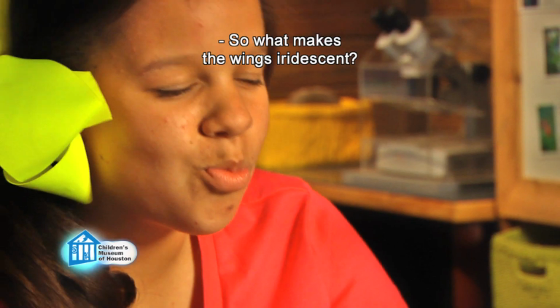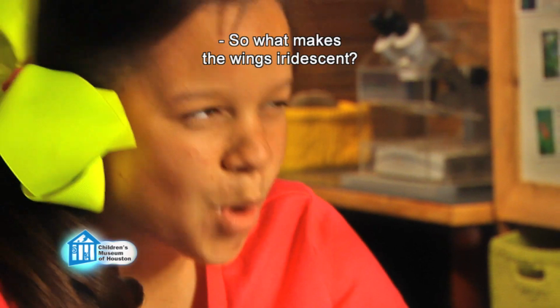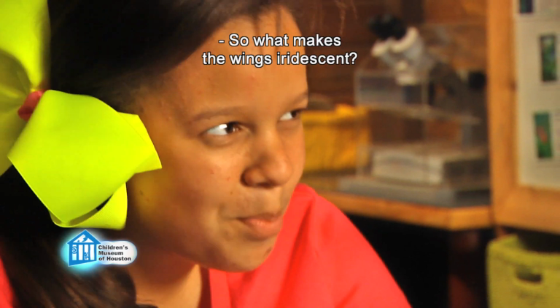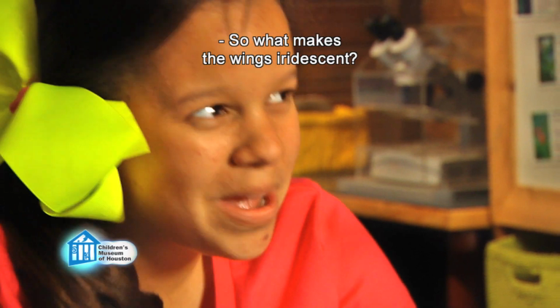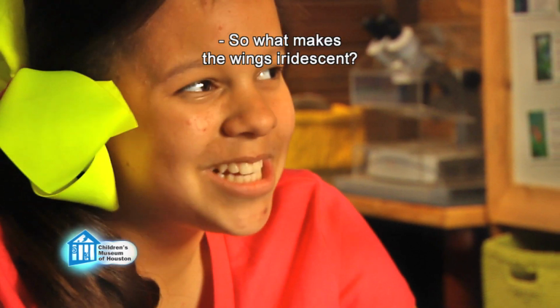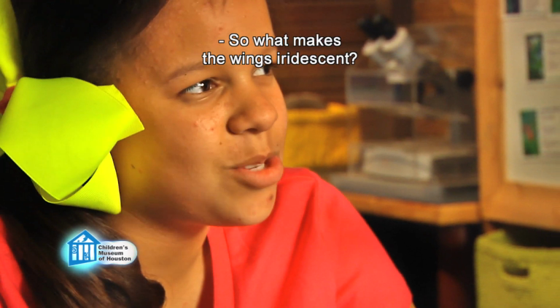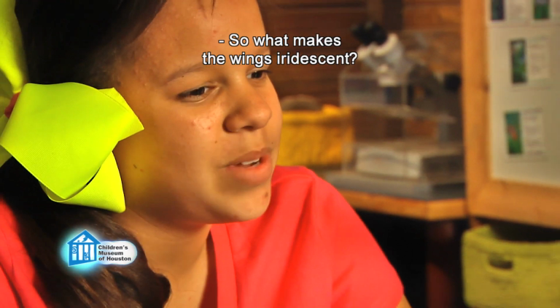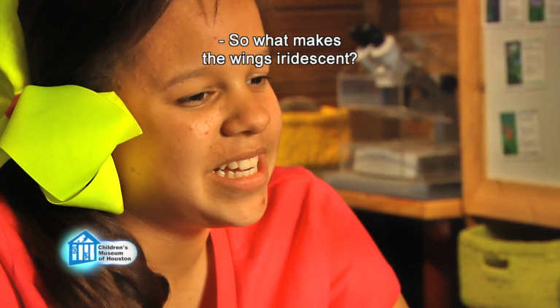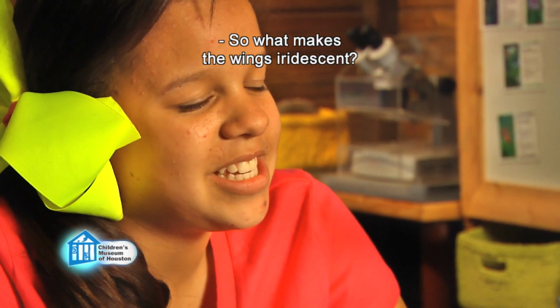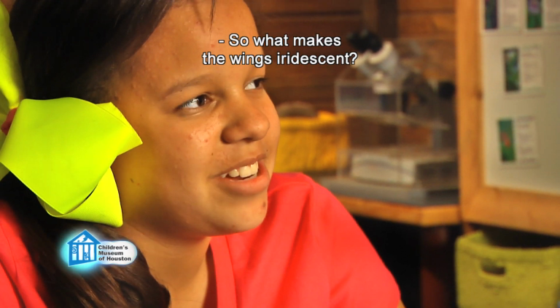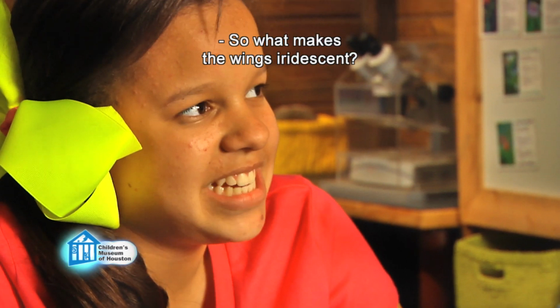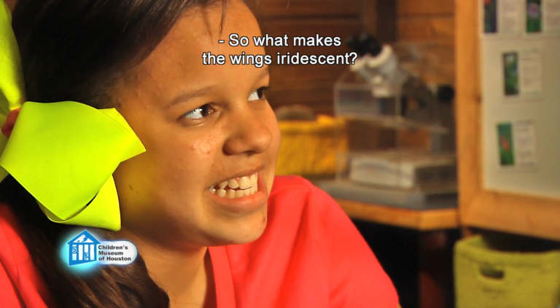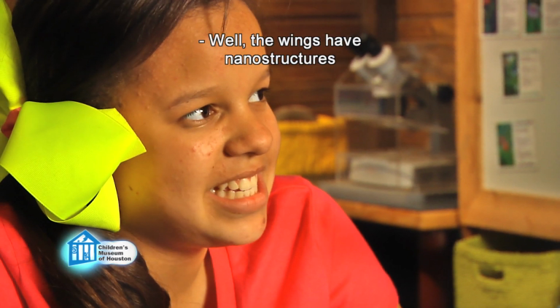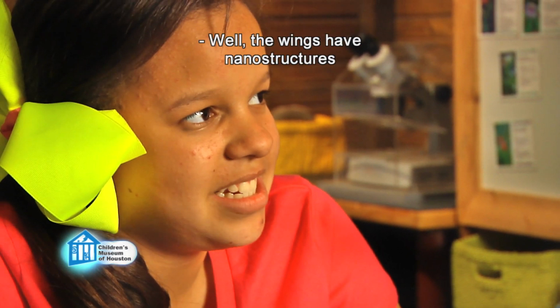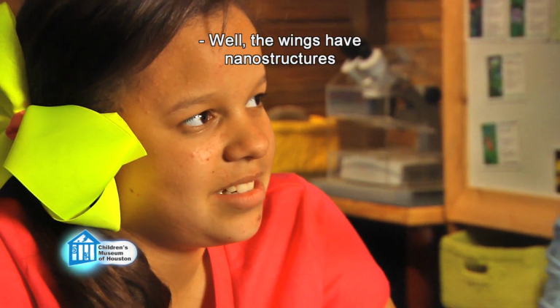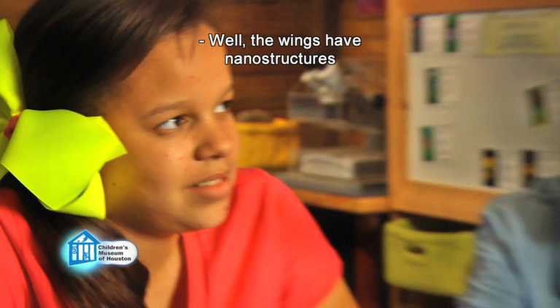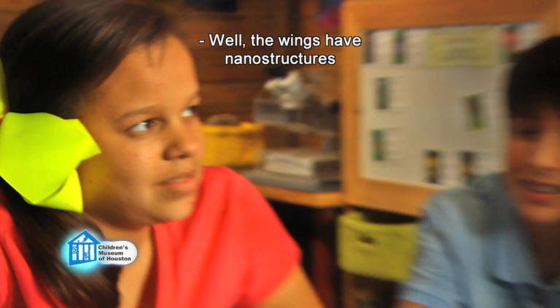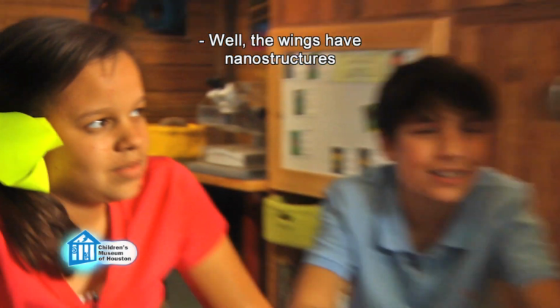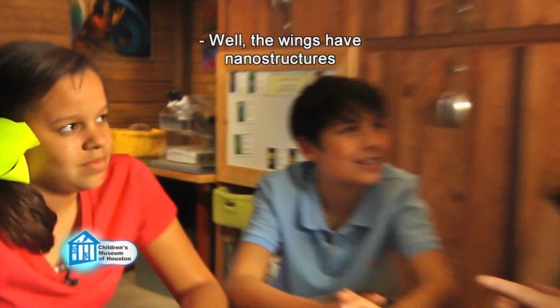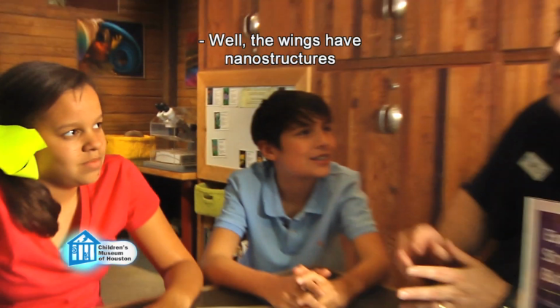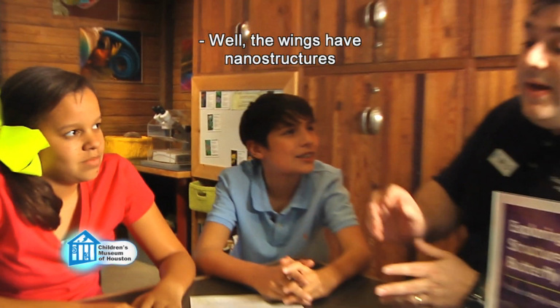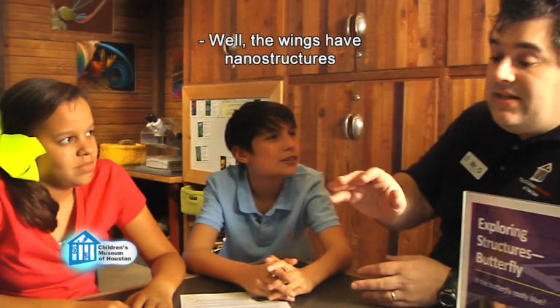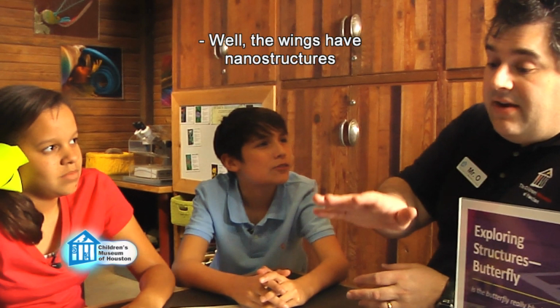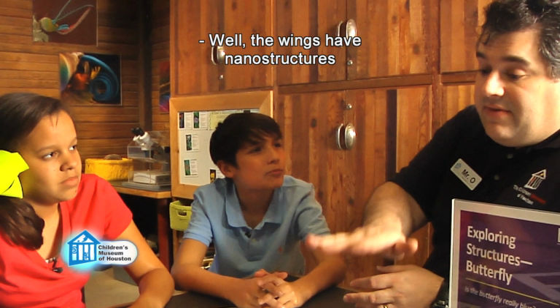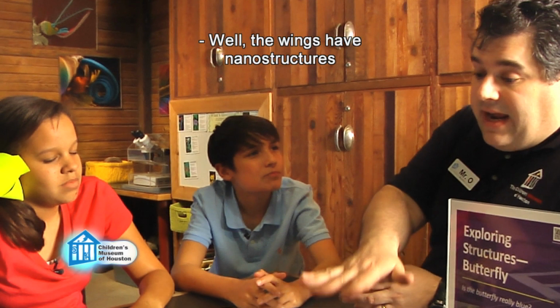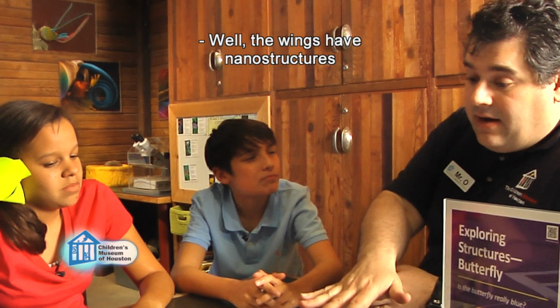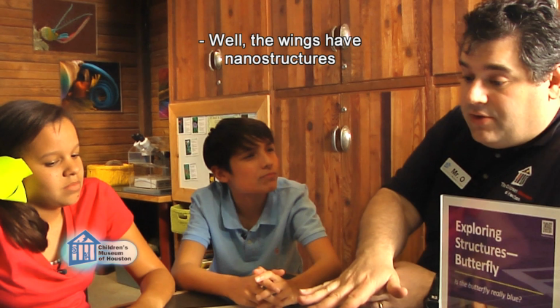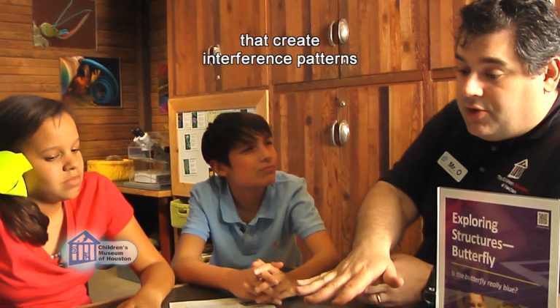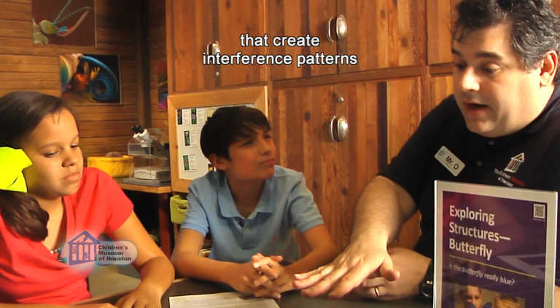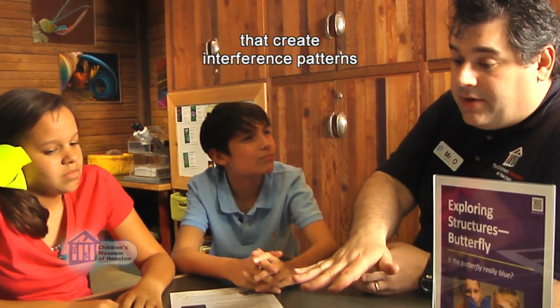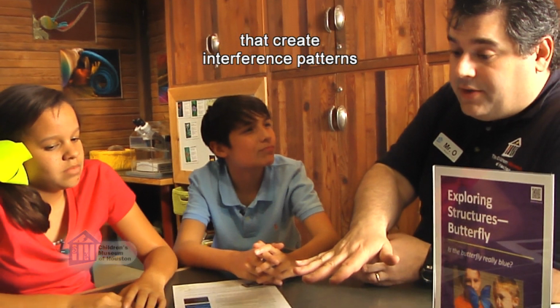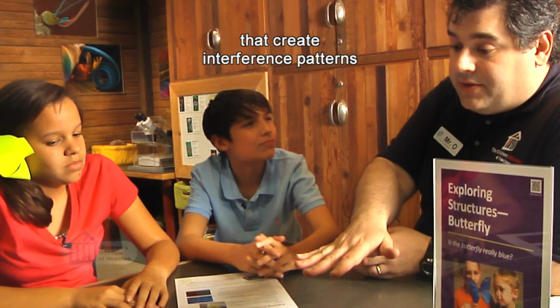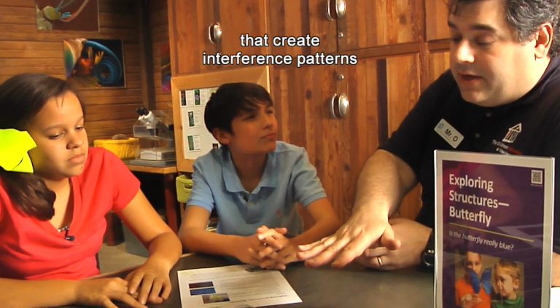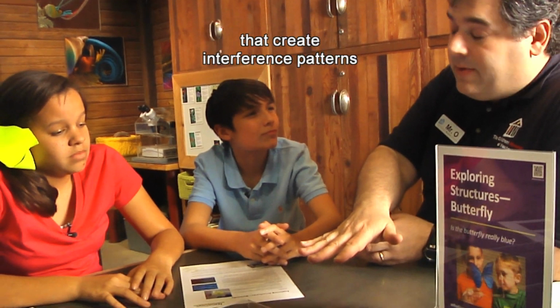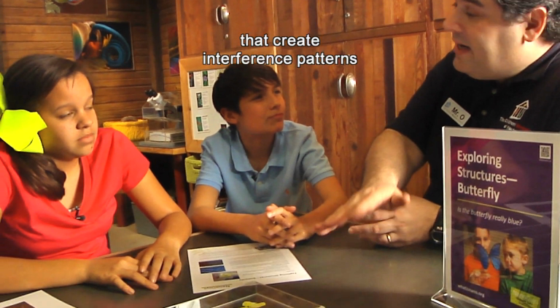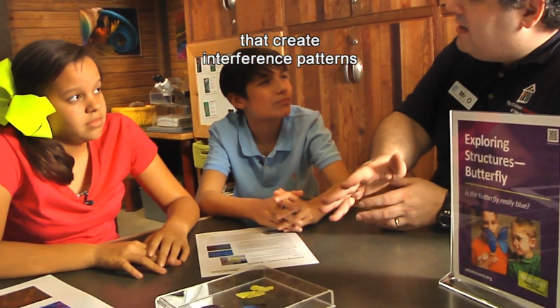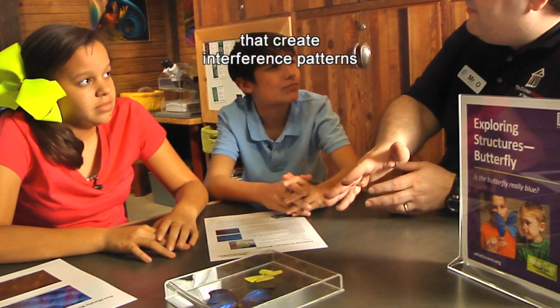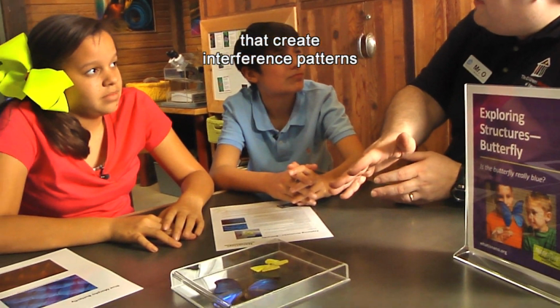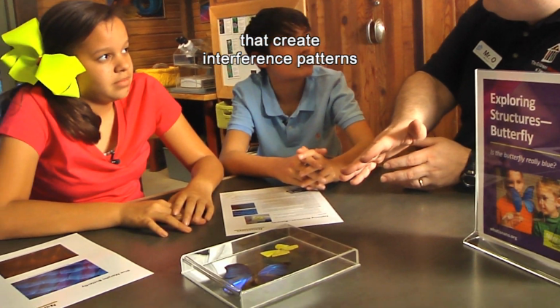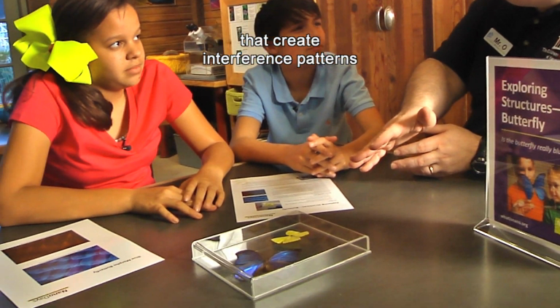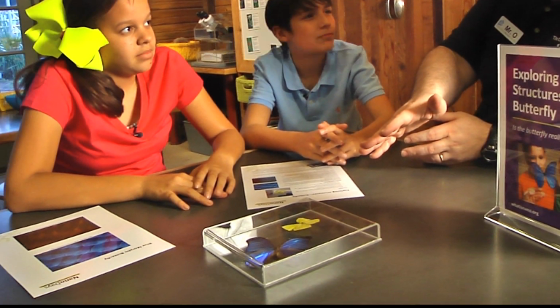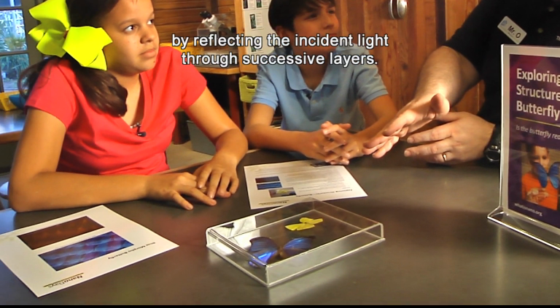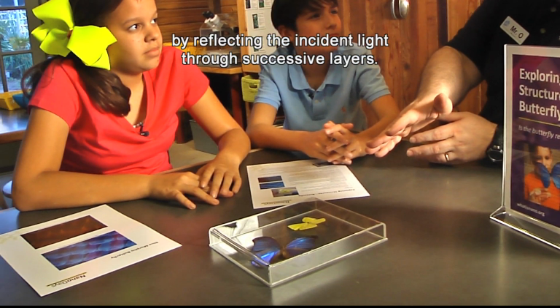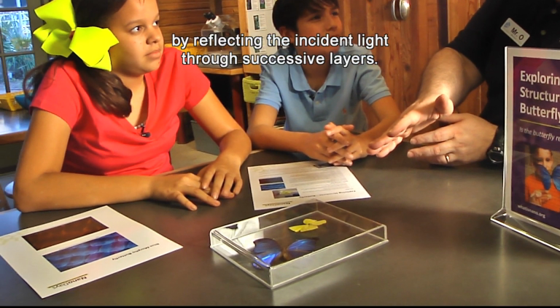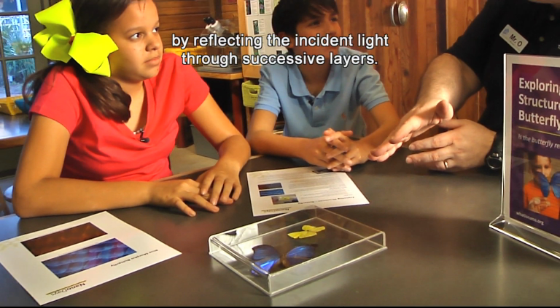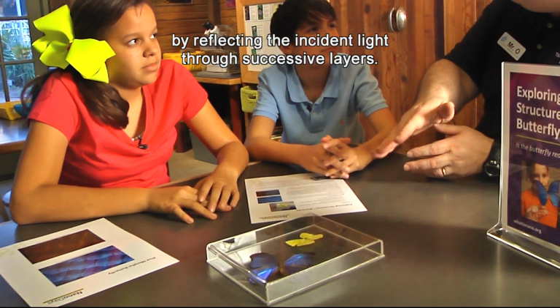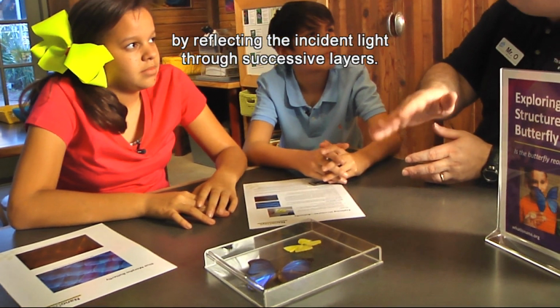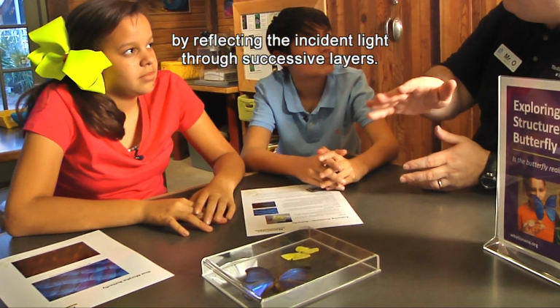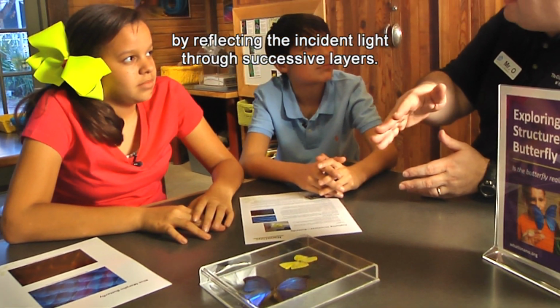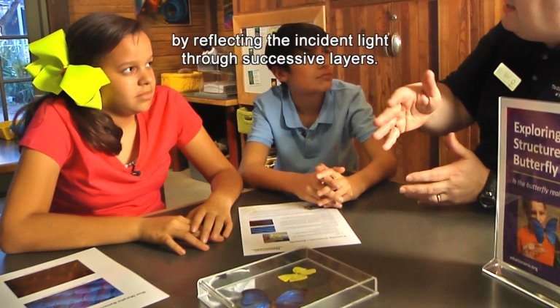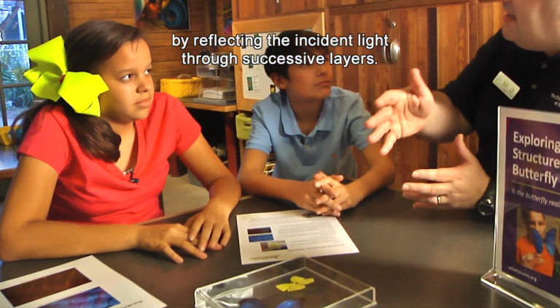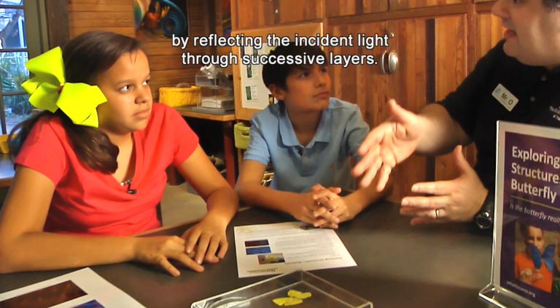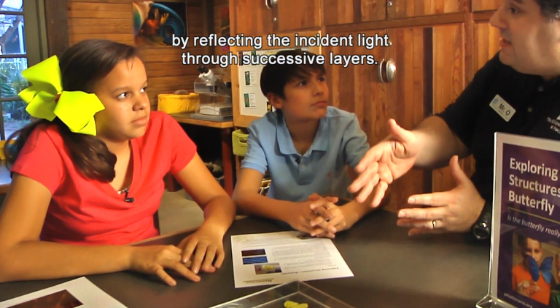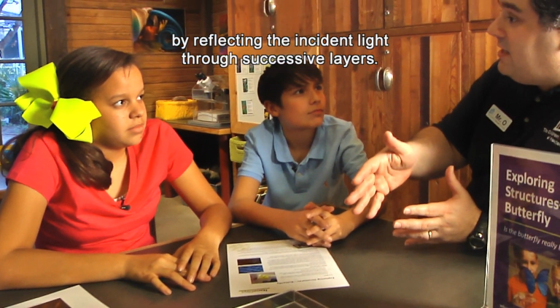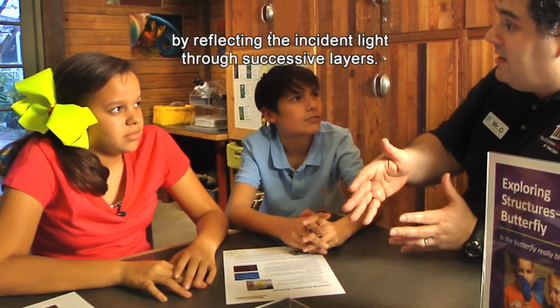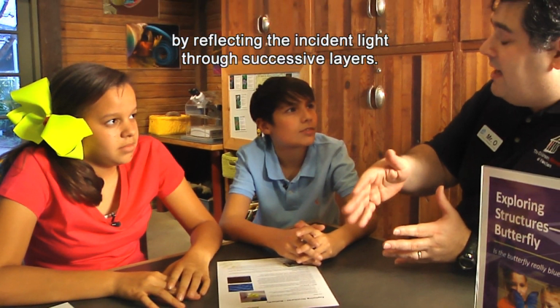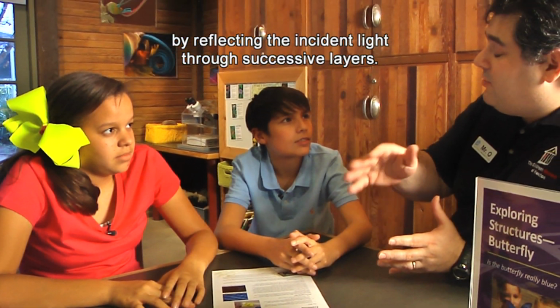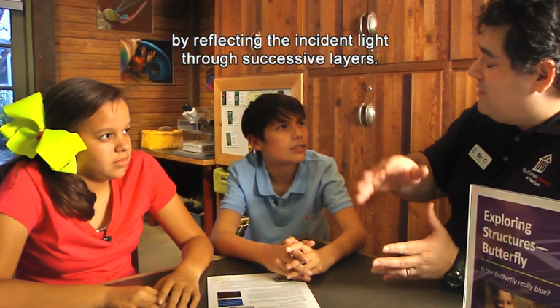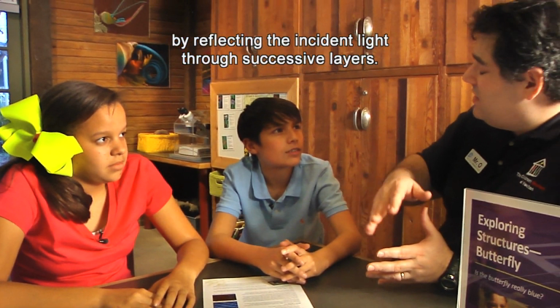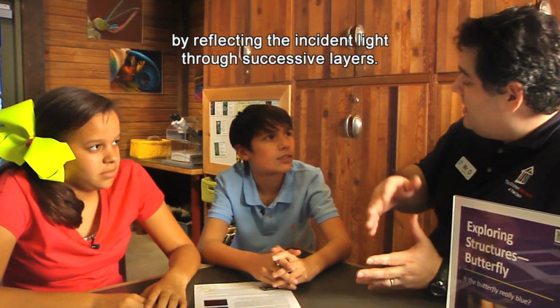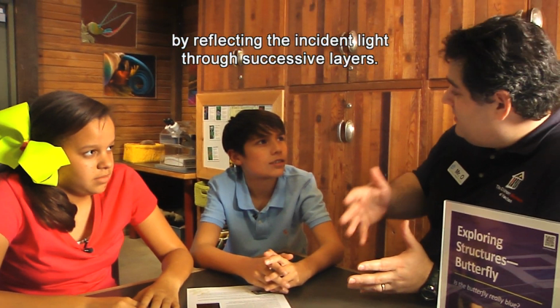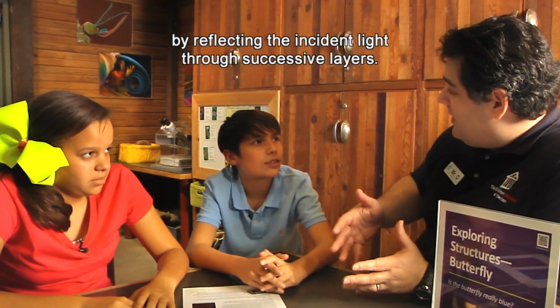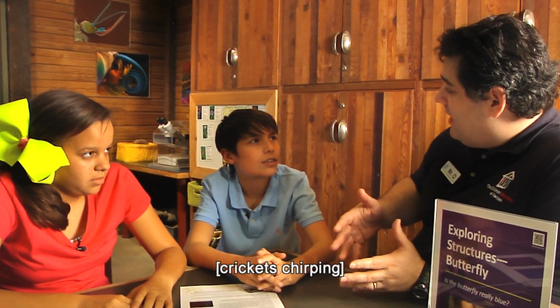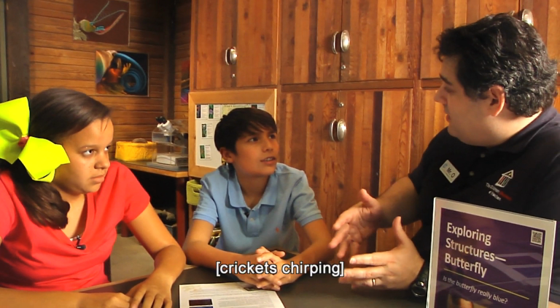So what makes the wings iridescent? Well, the wings have nanostructures that create interference patterns by reflecting the incident light through successive layers.